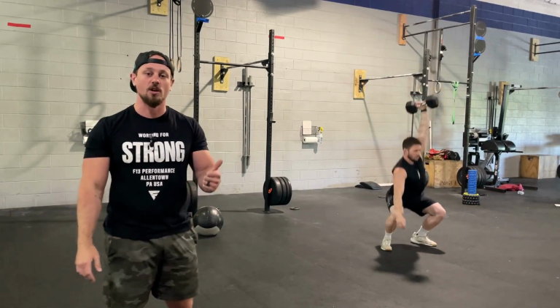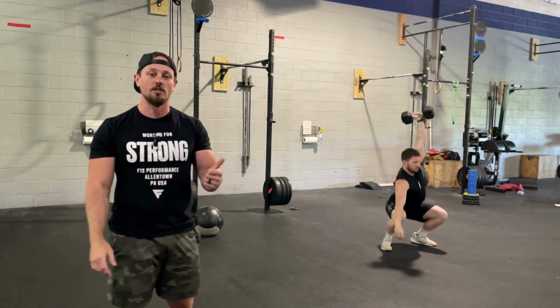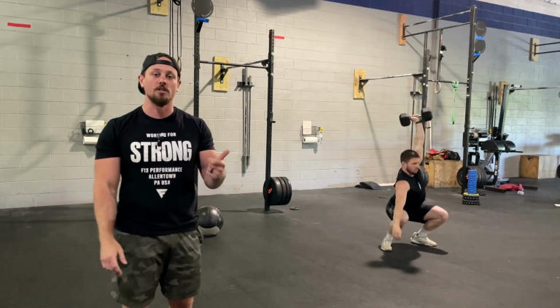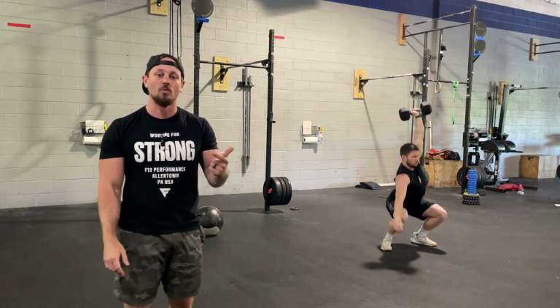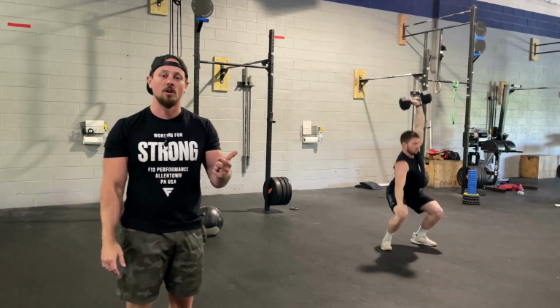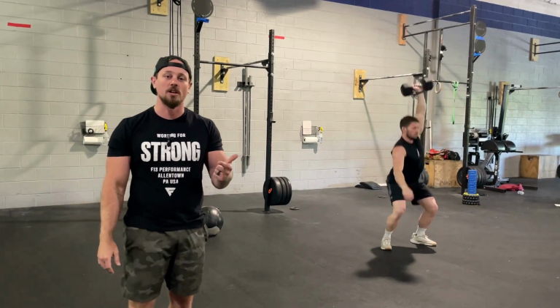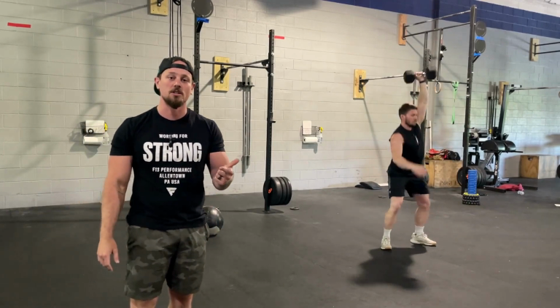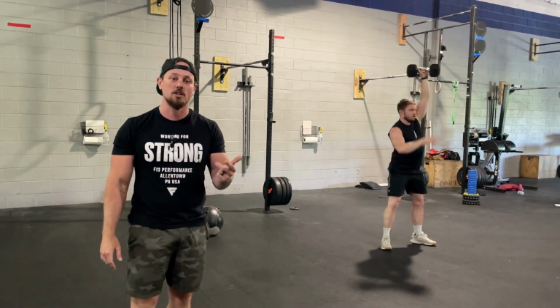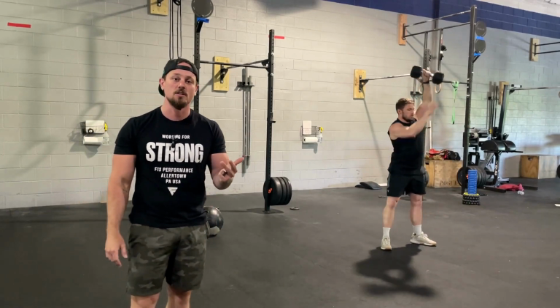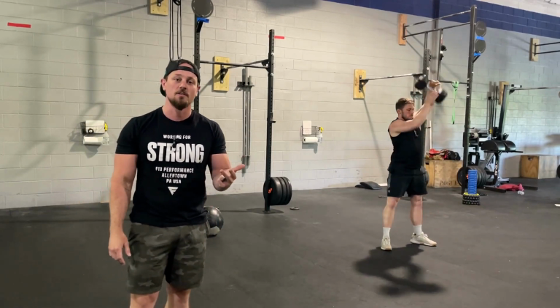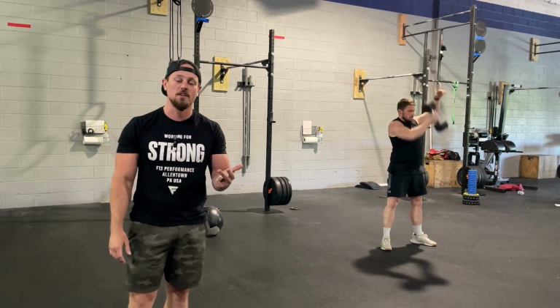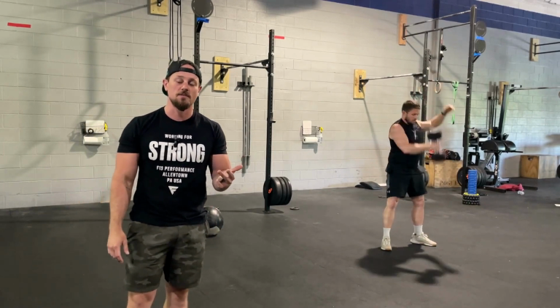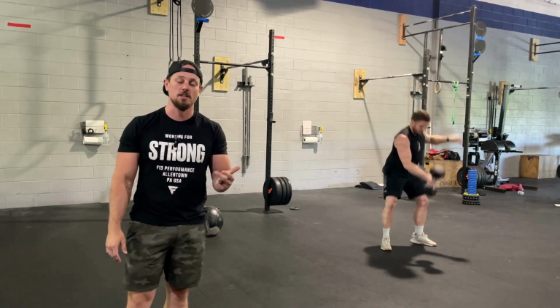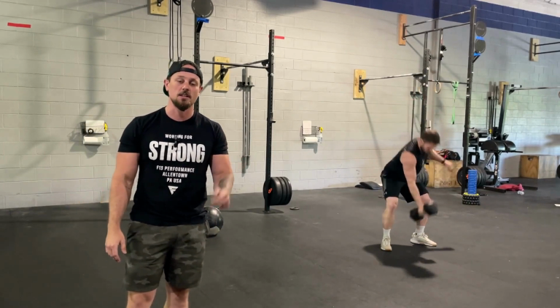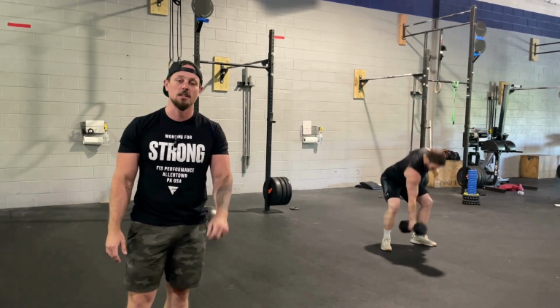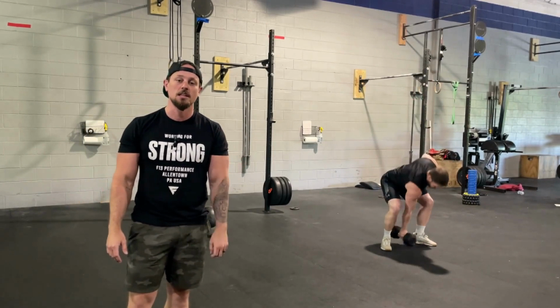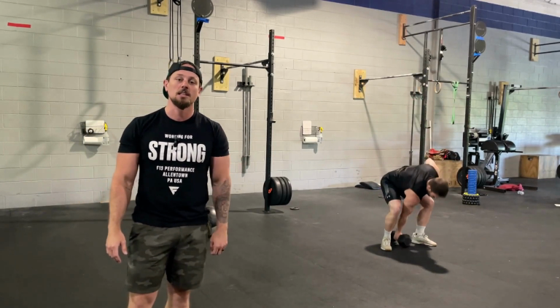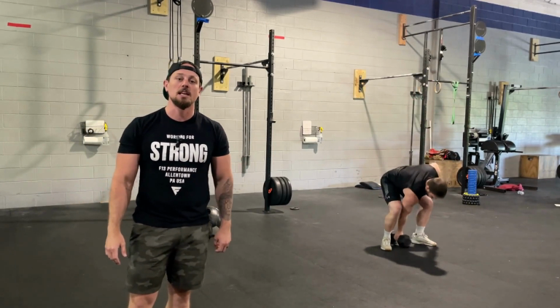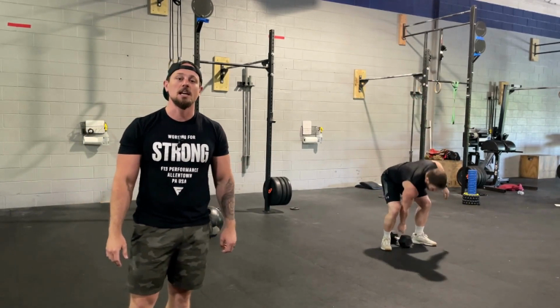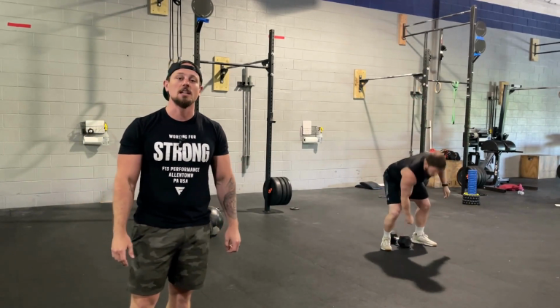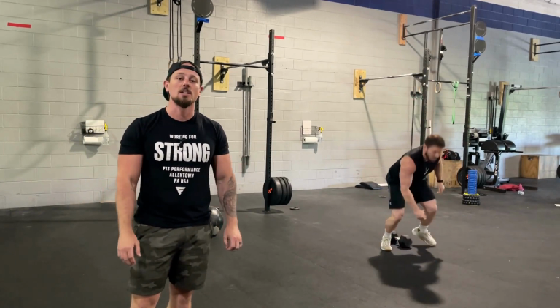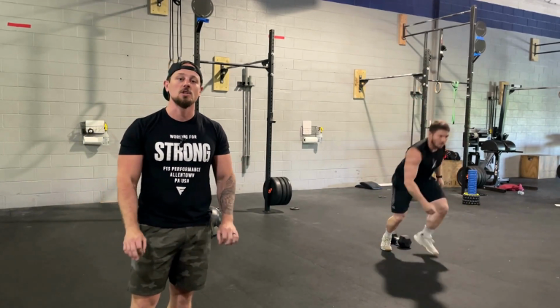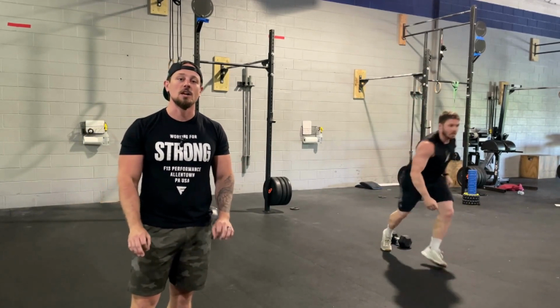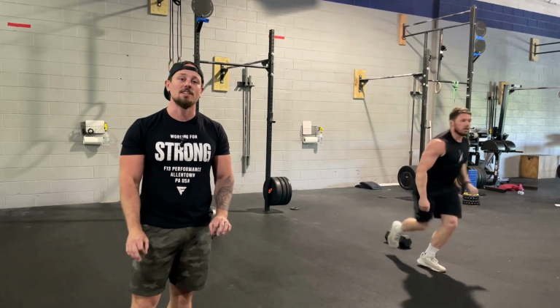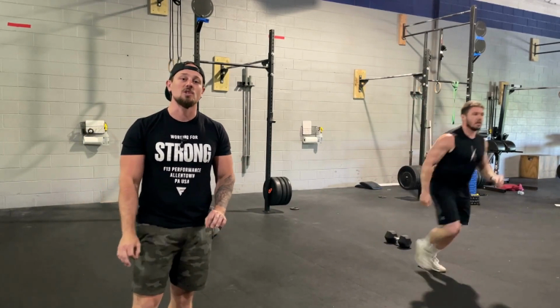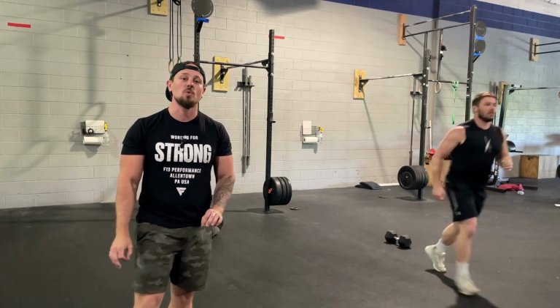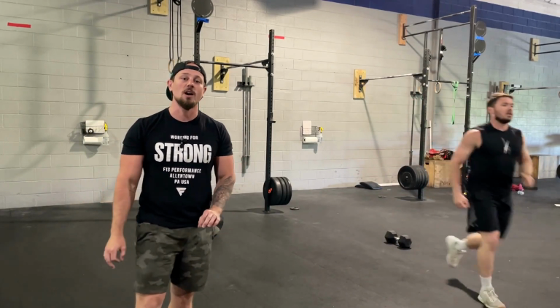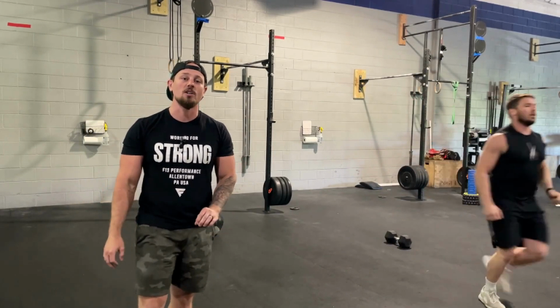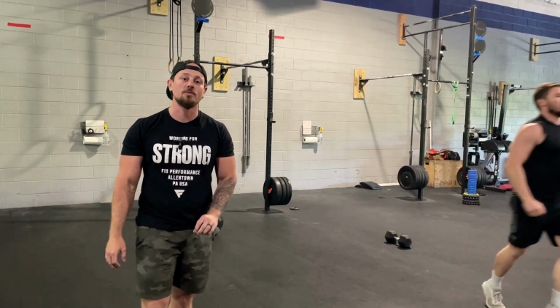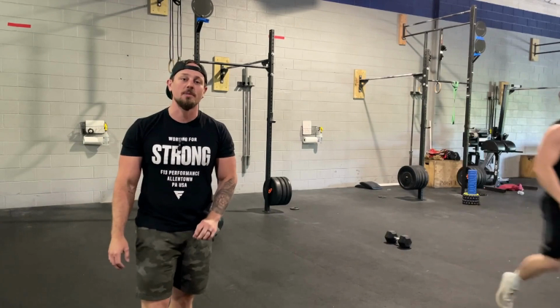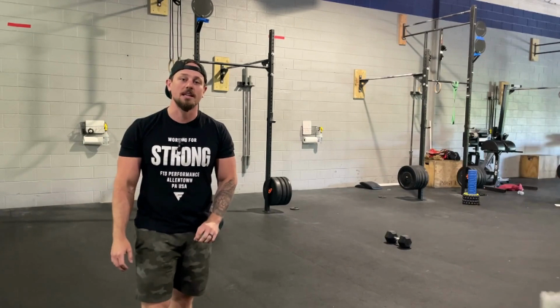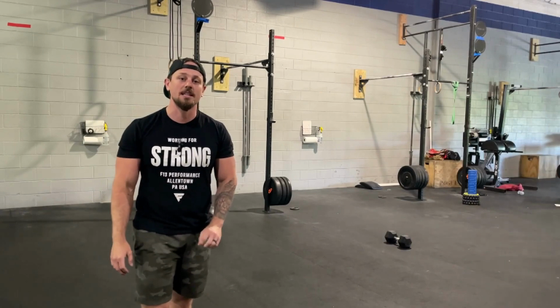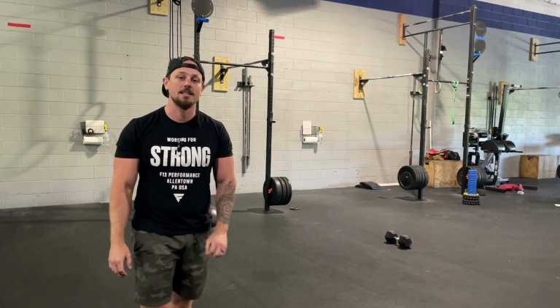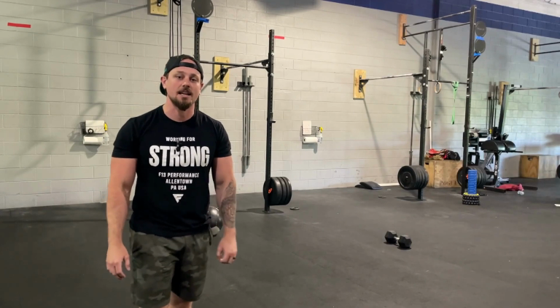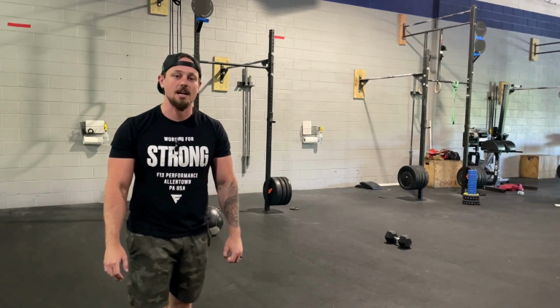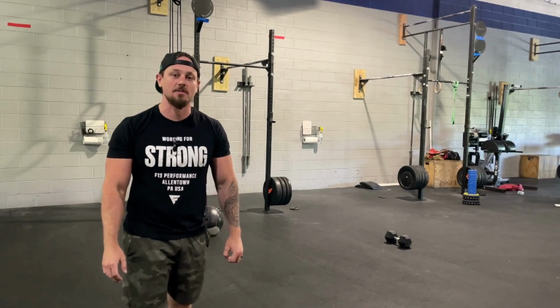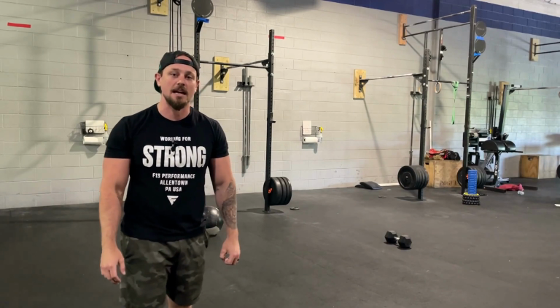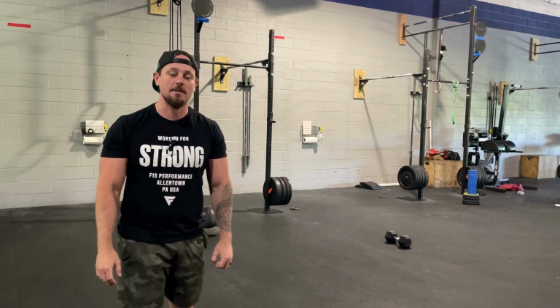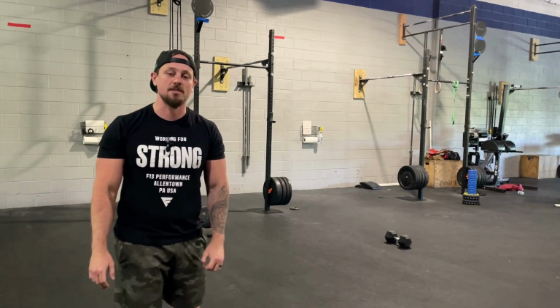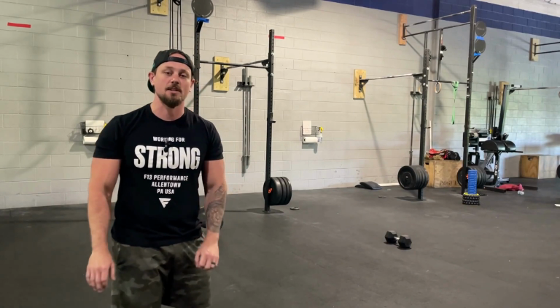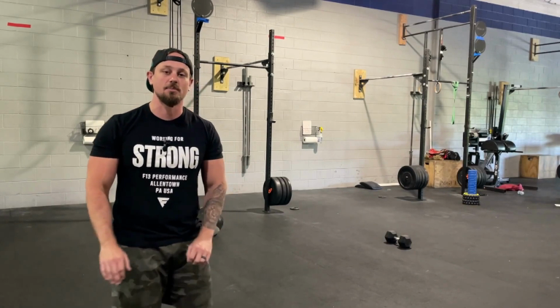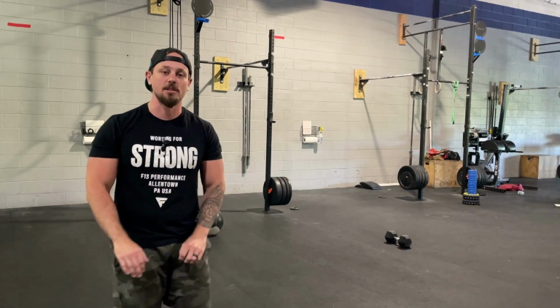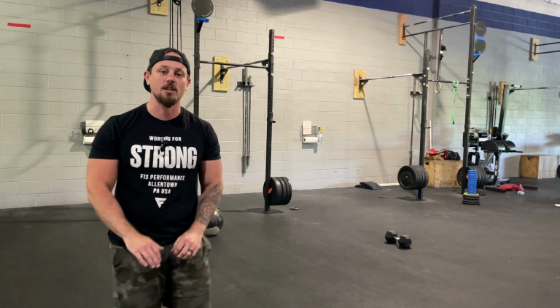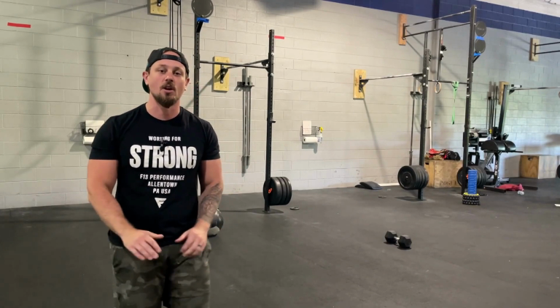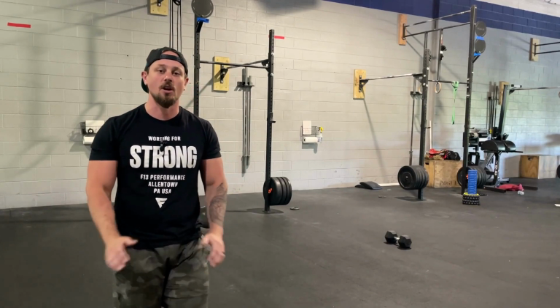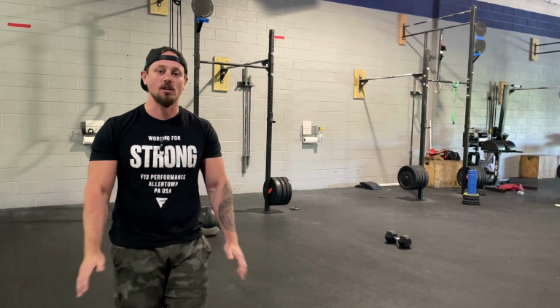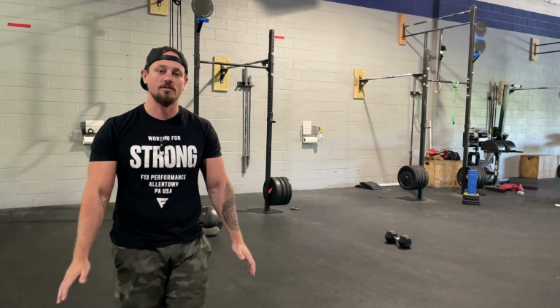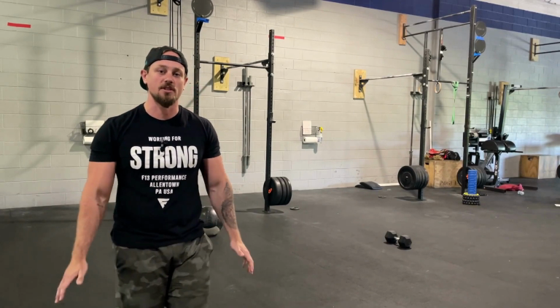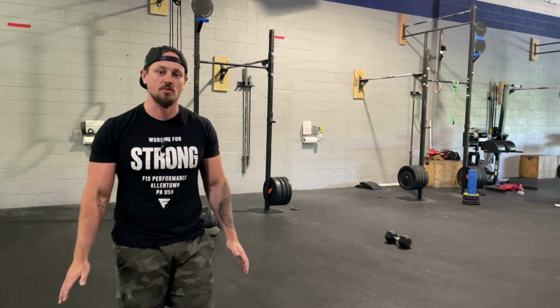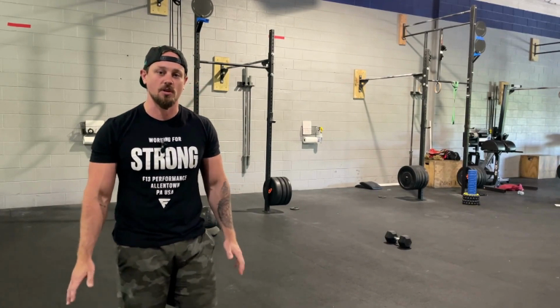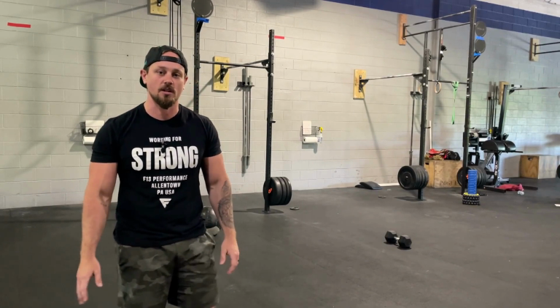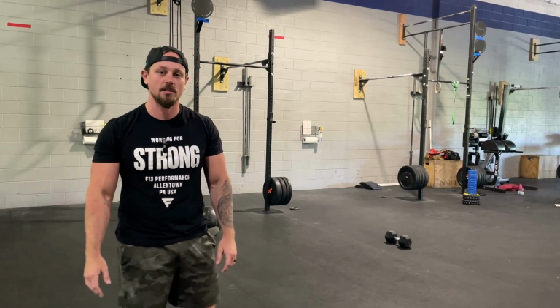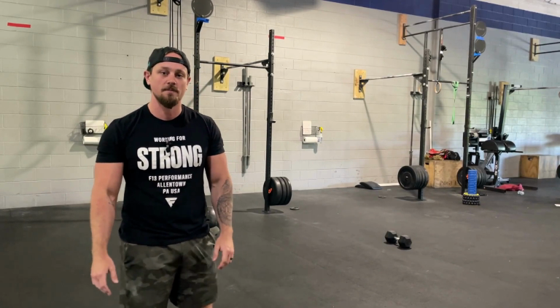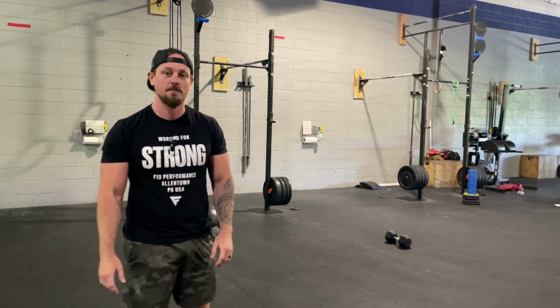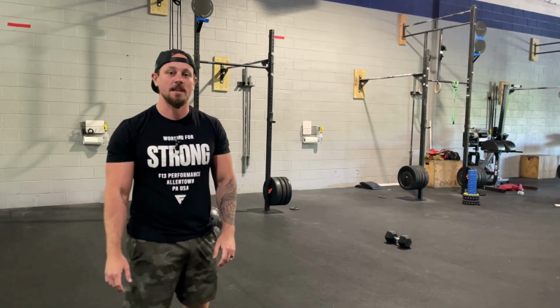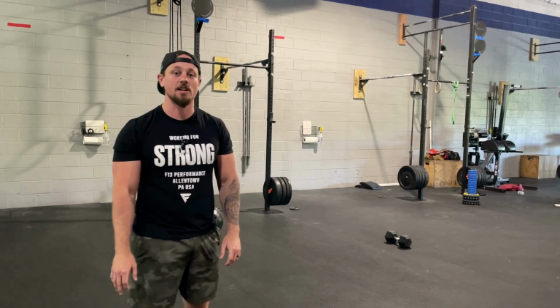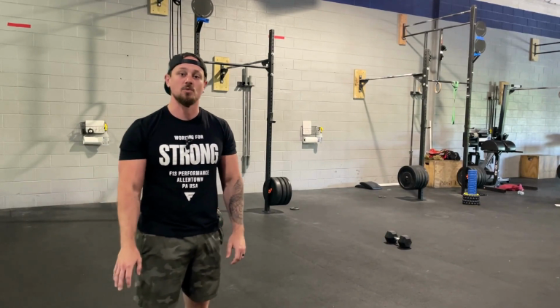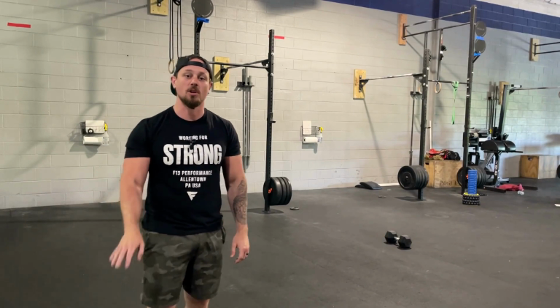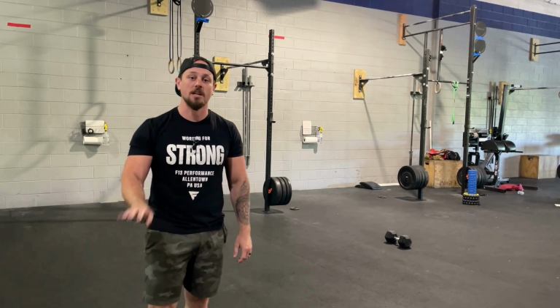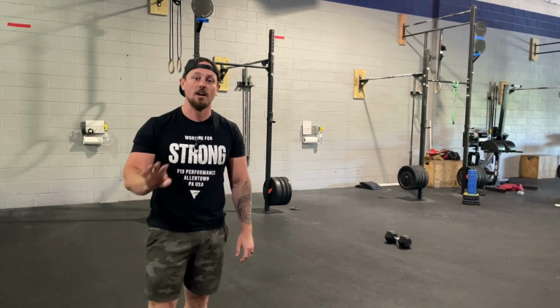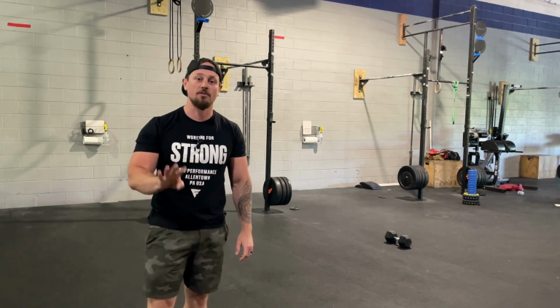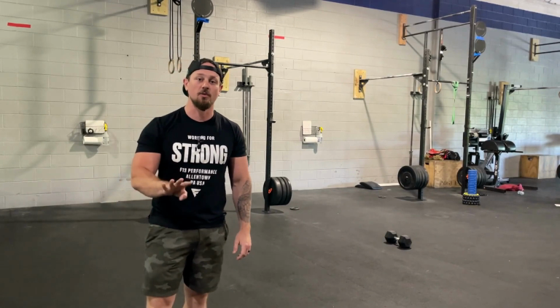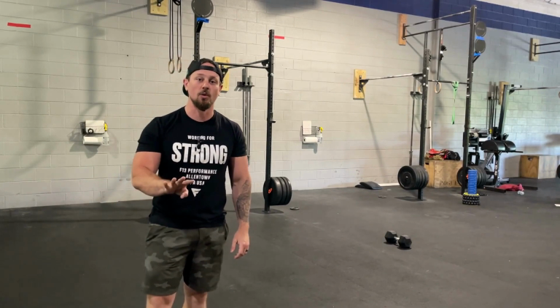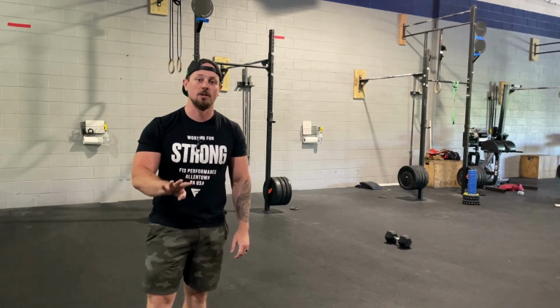200, 100, 50. You have a 12-minute time cap to complete all of this work. That is workout four.